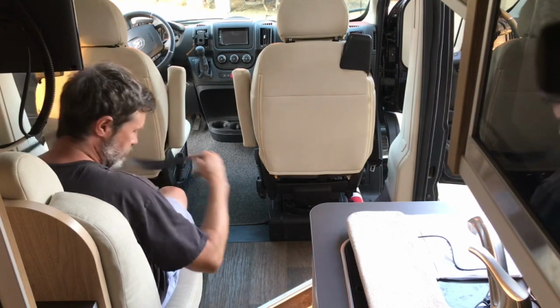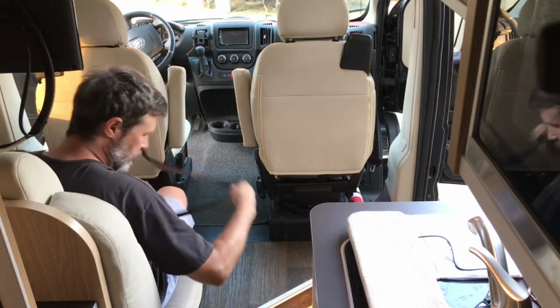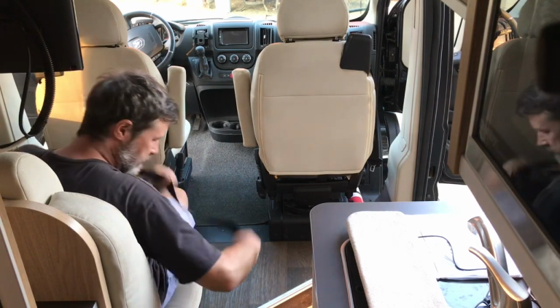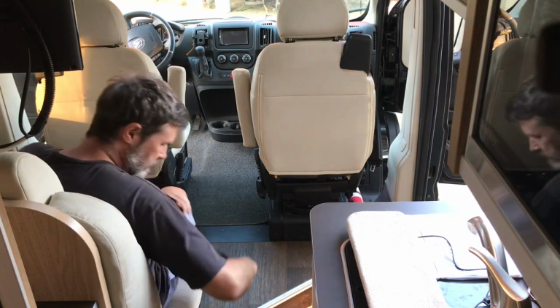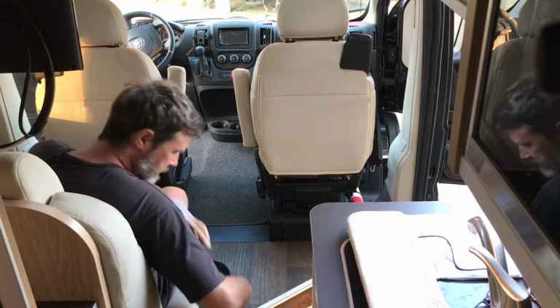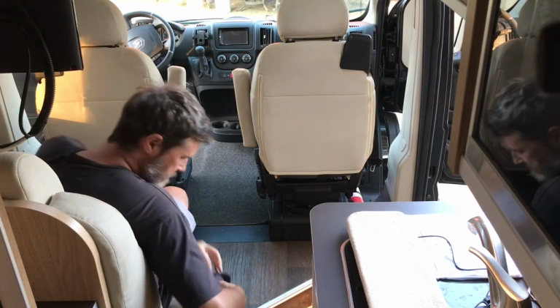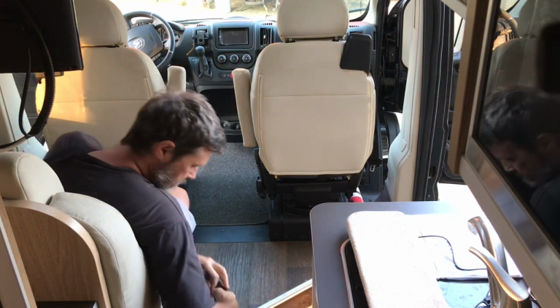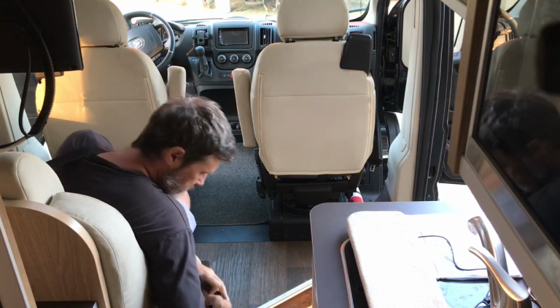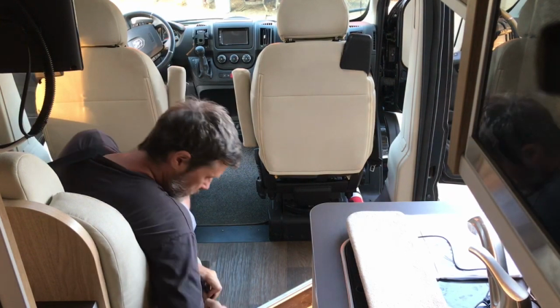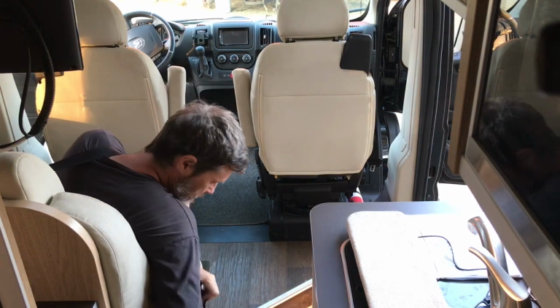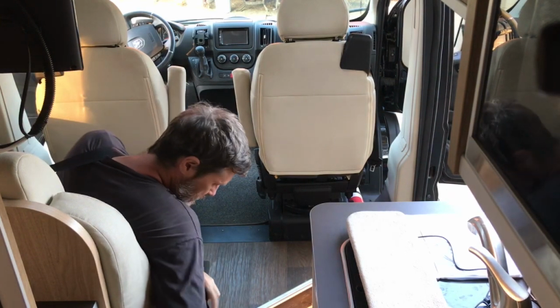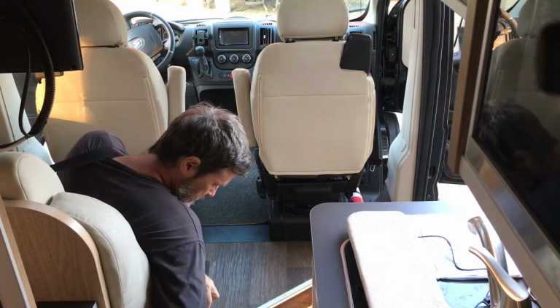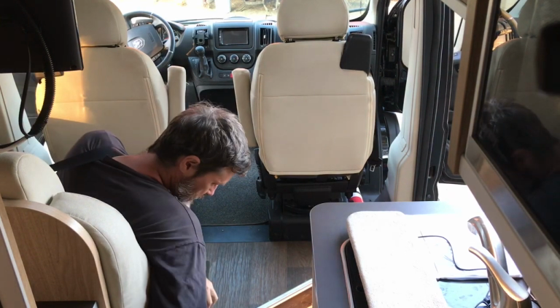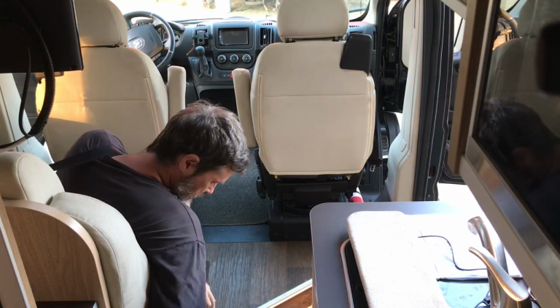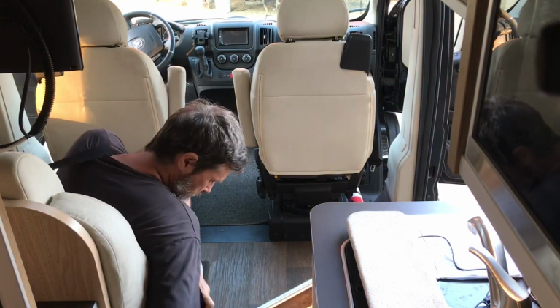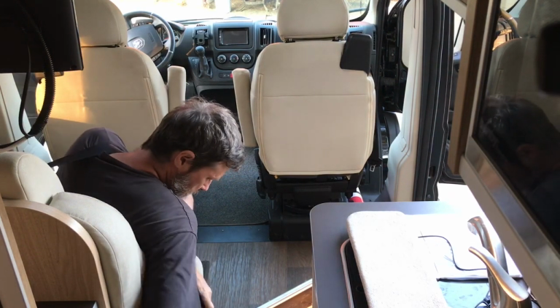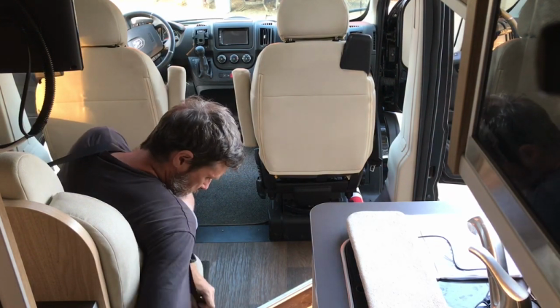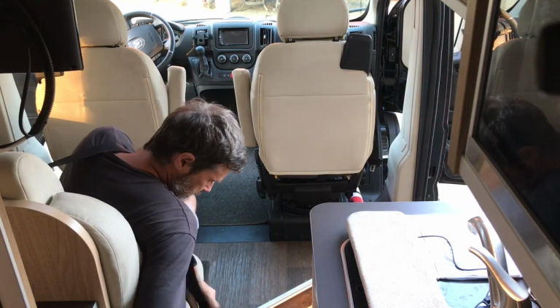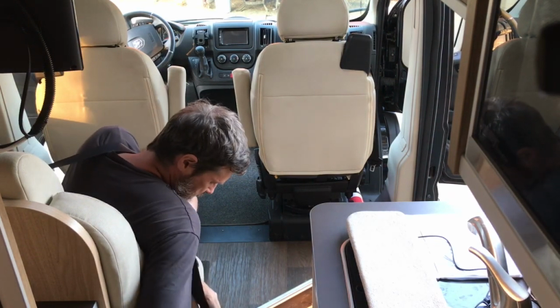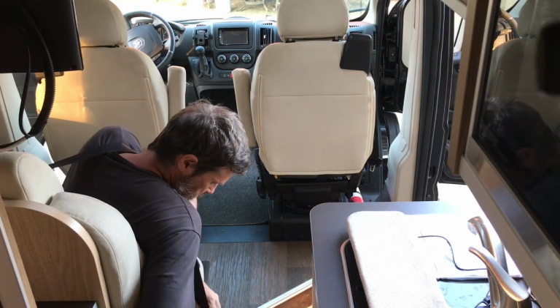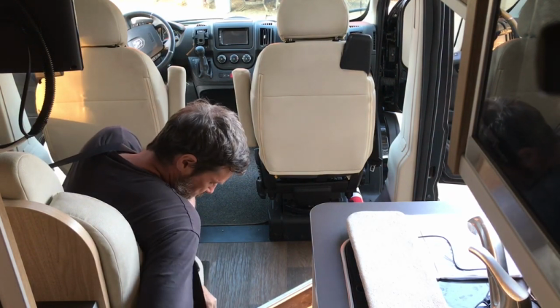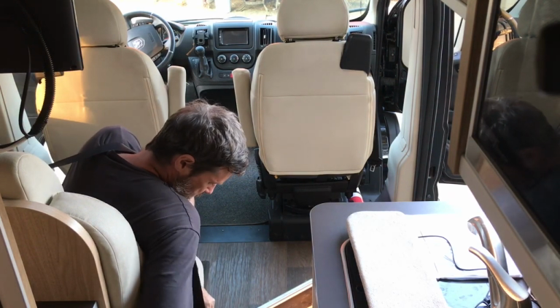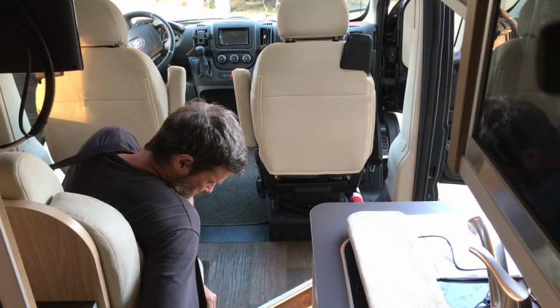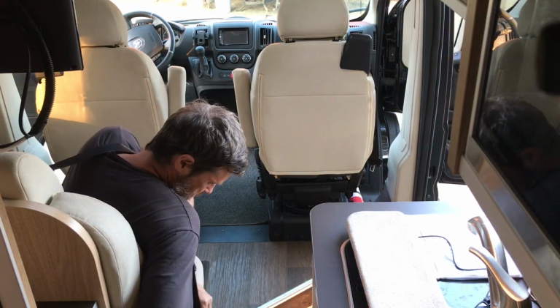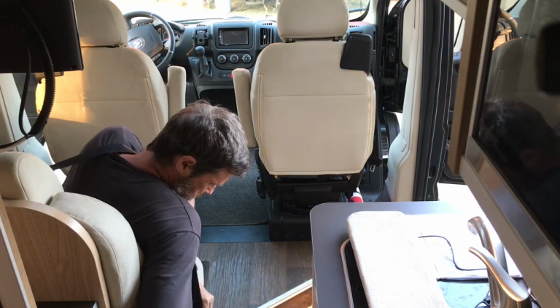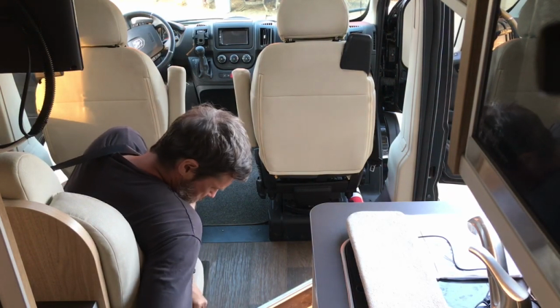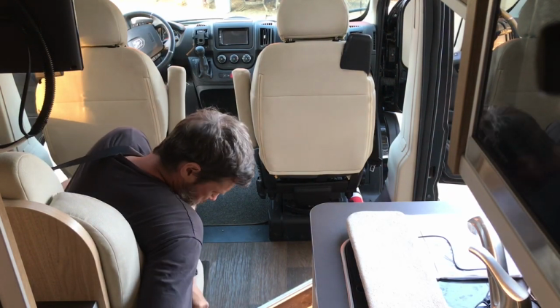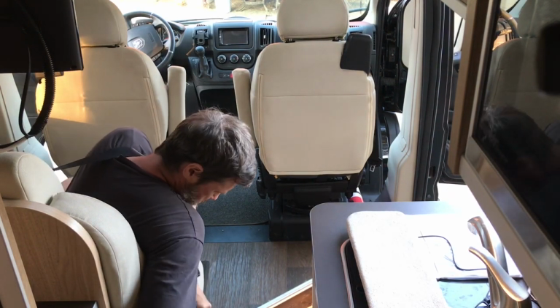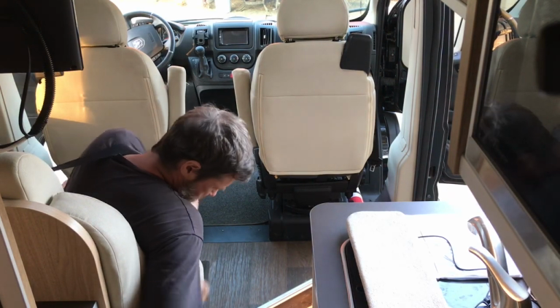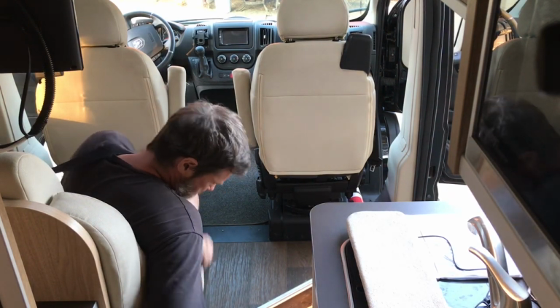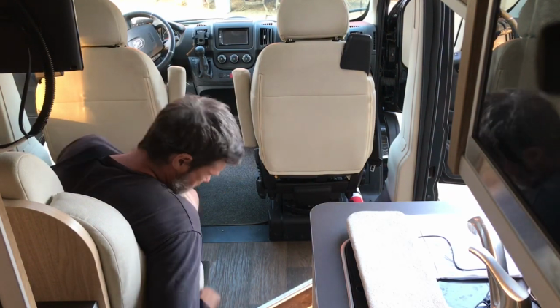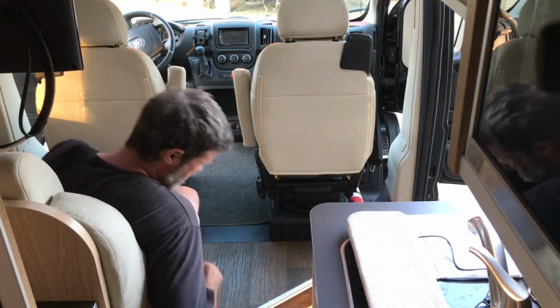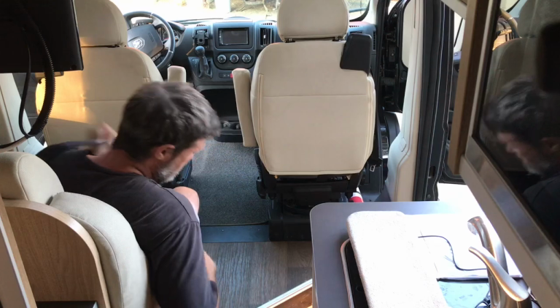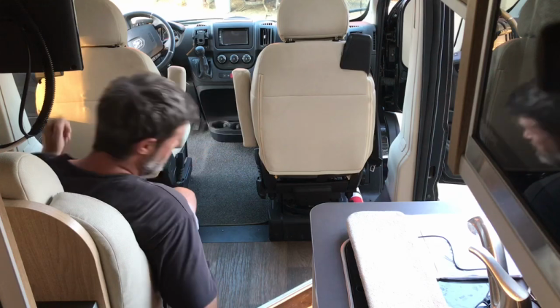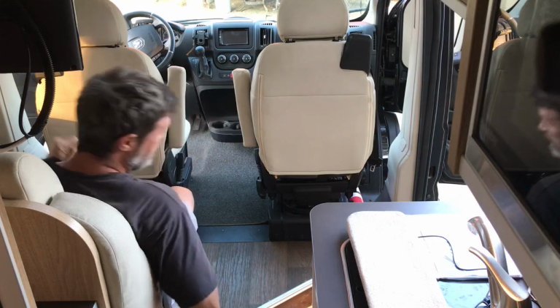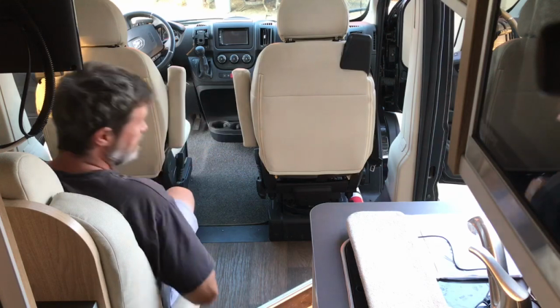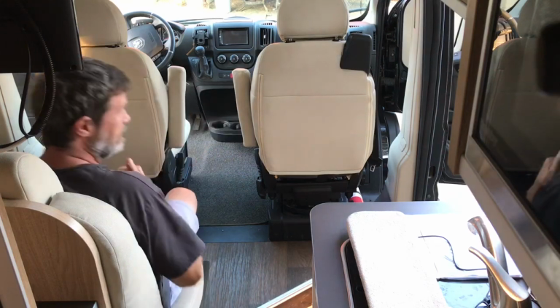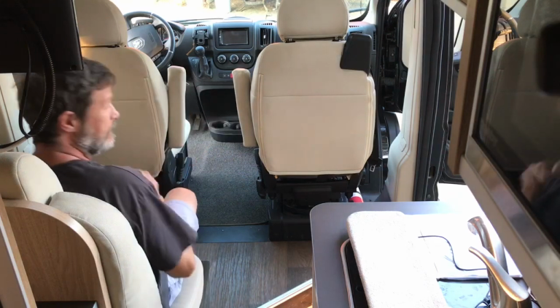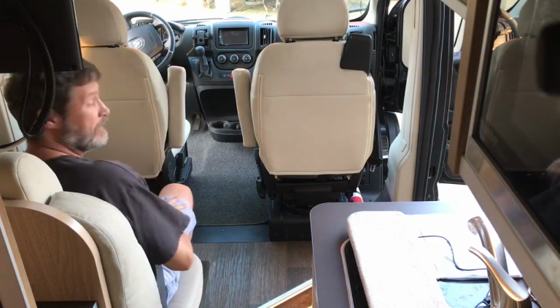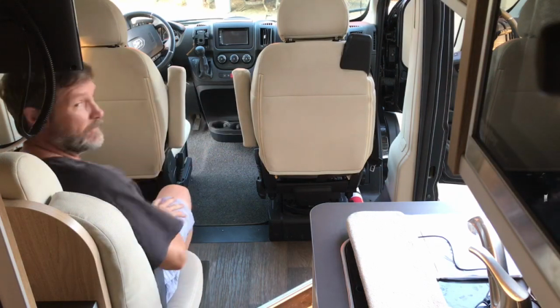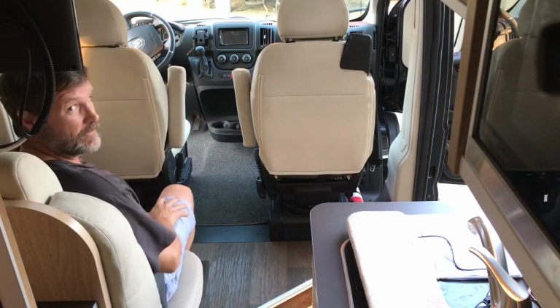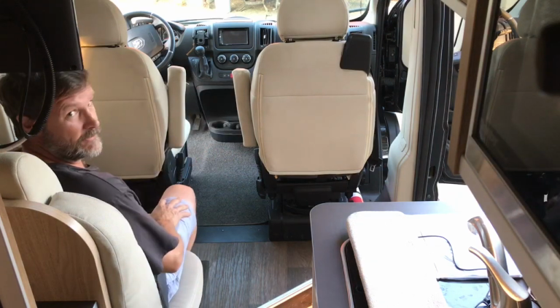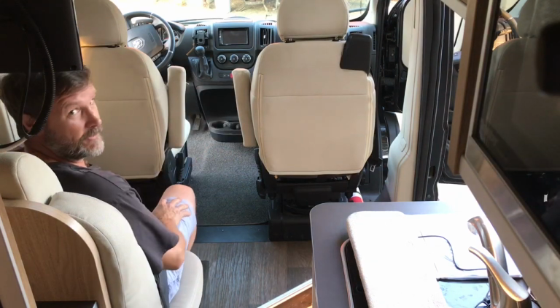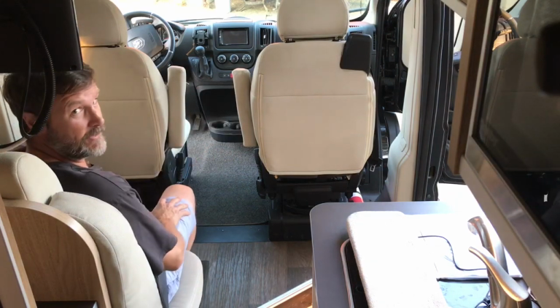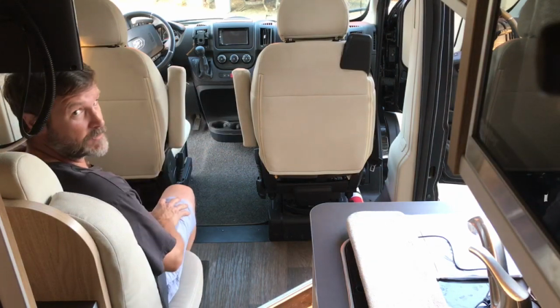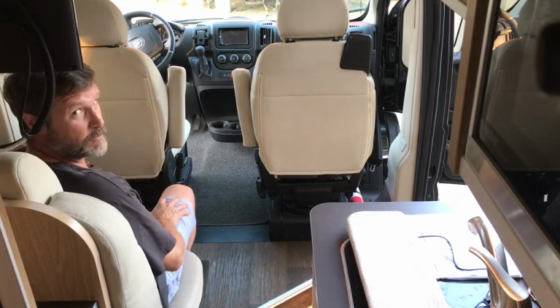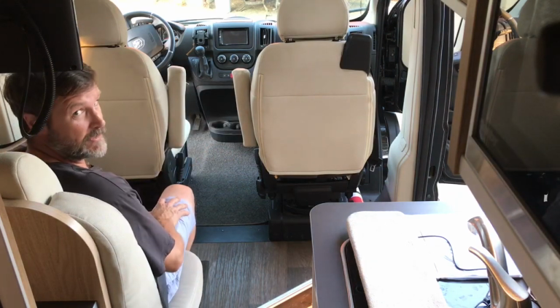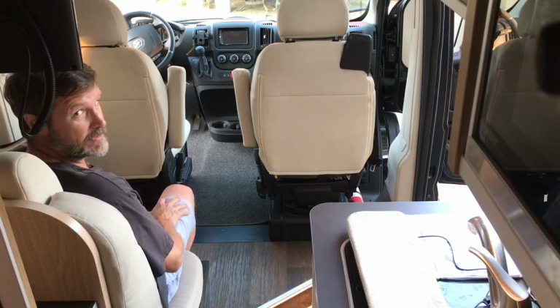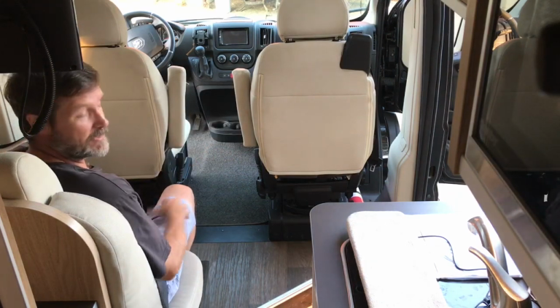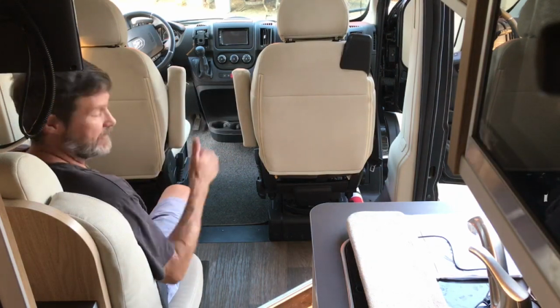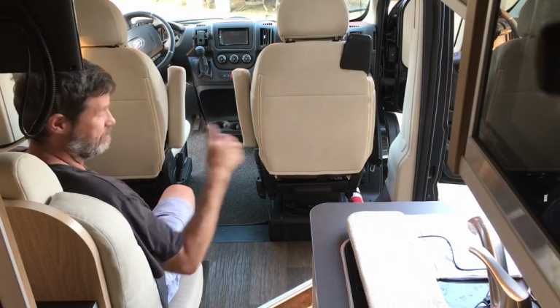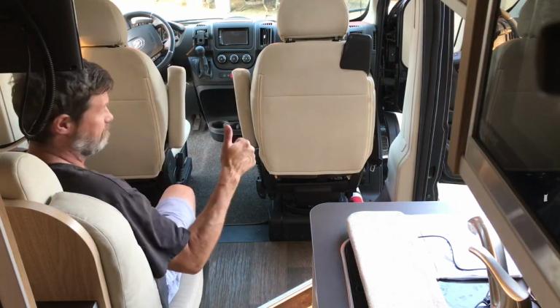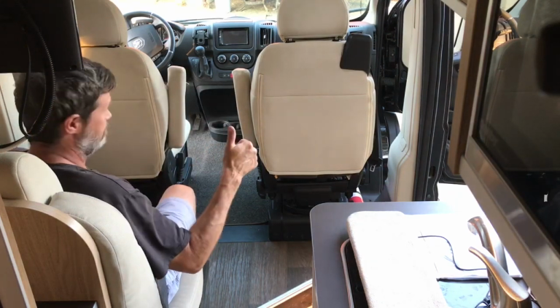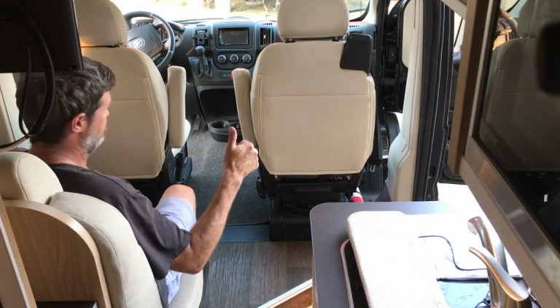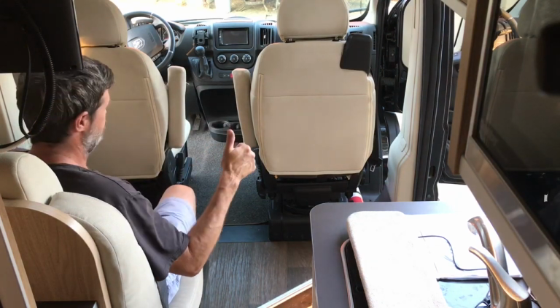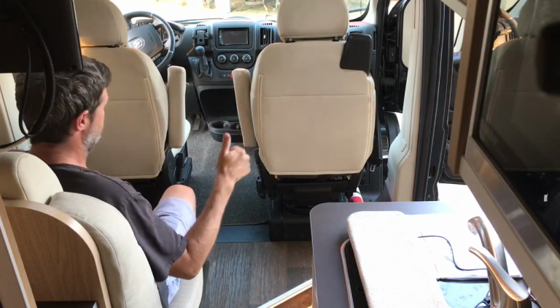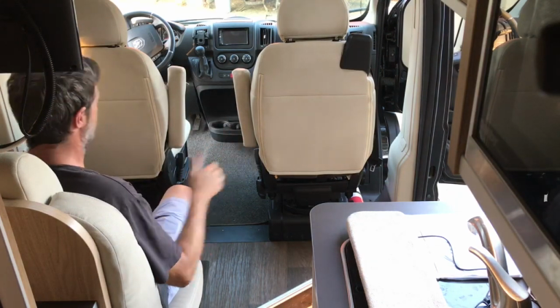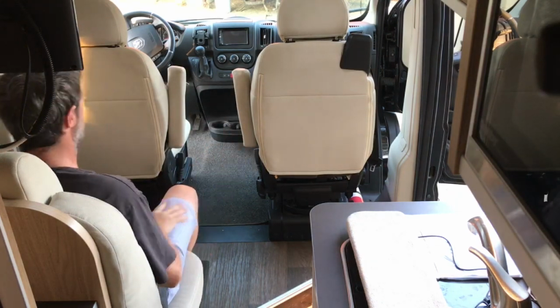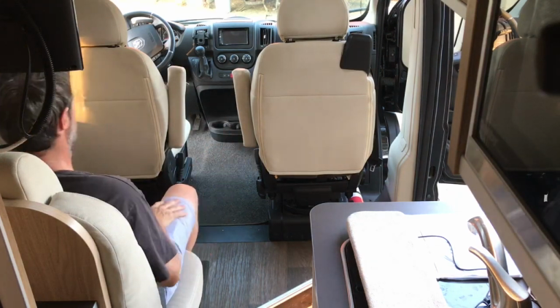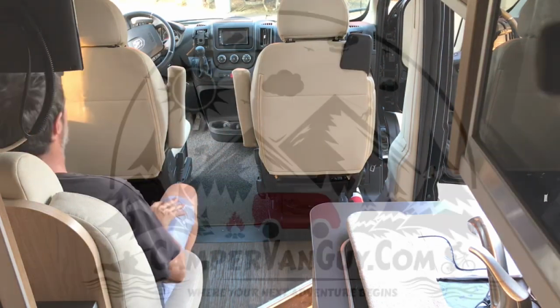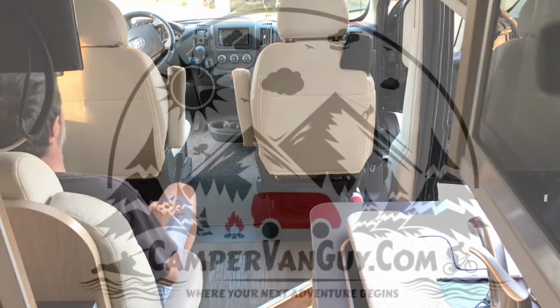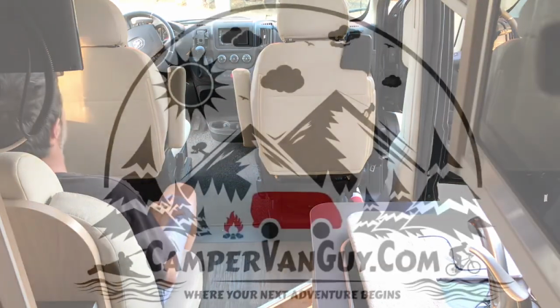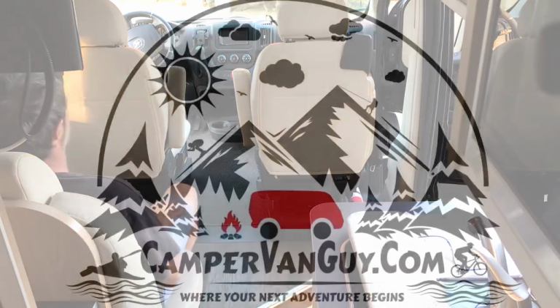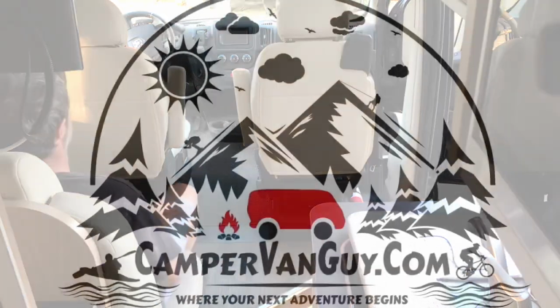Buckle up and you're ready to go to your next place.